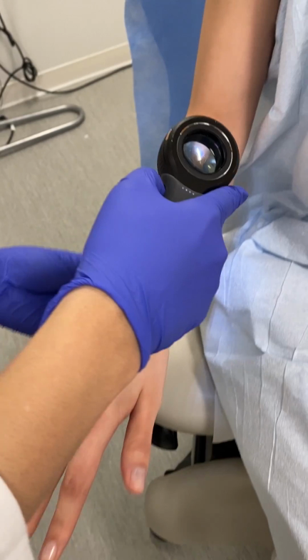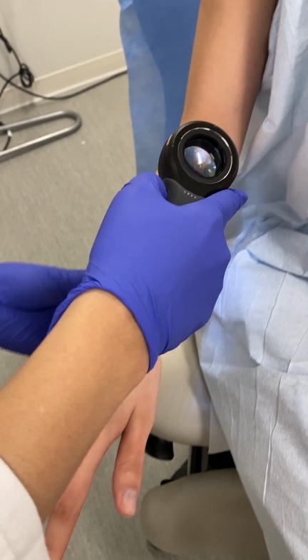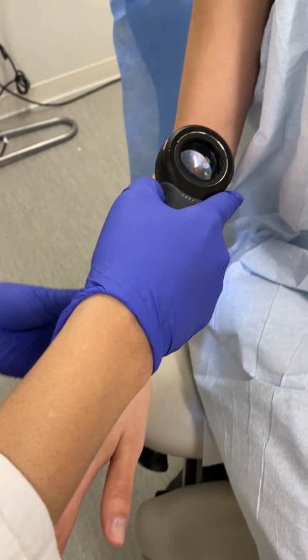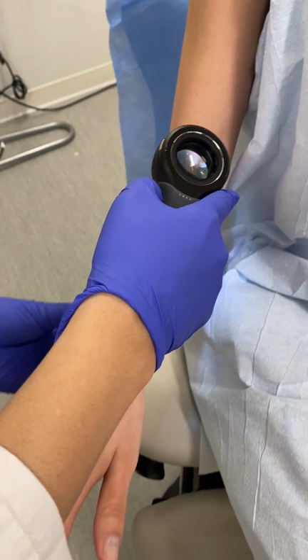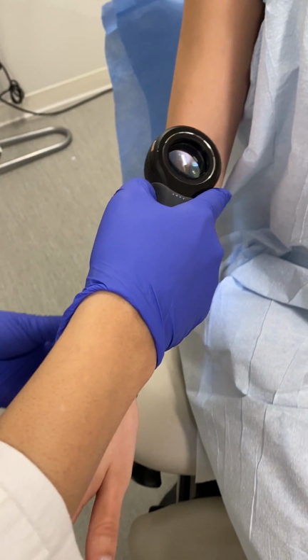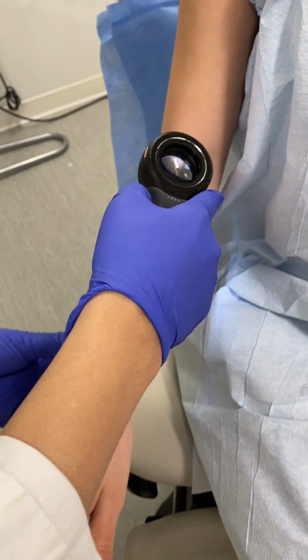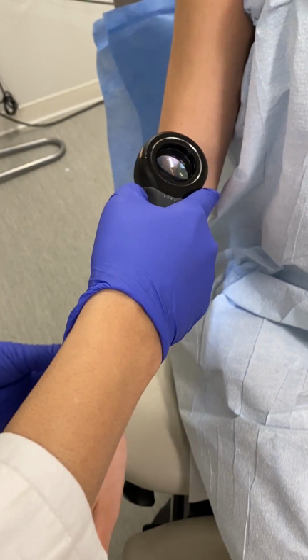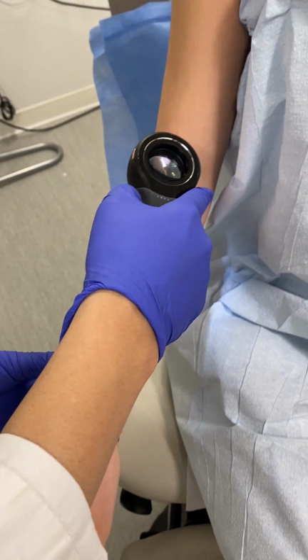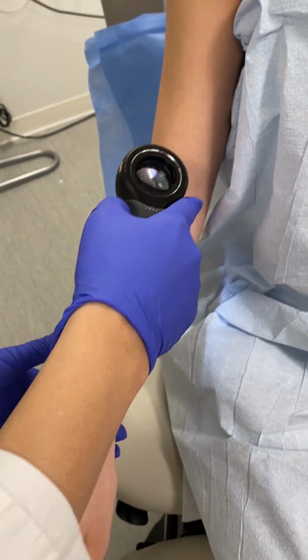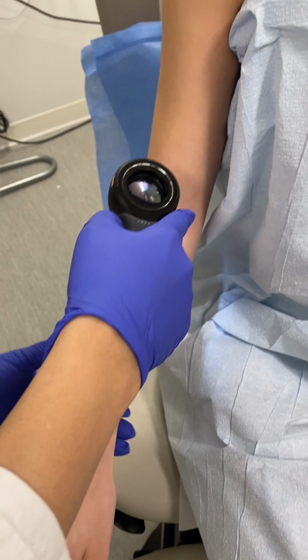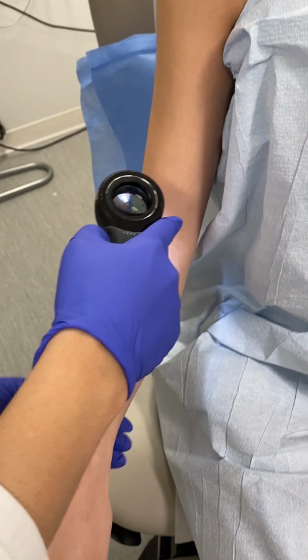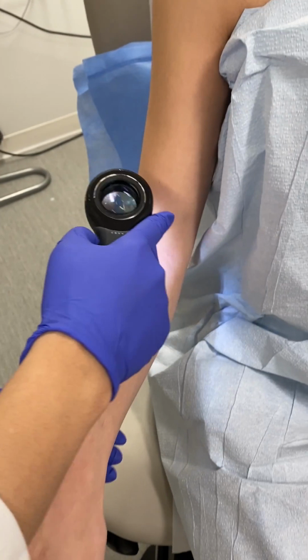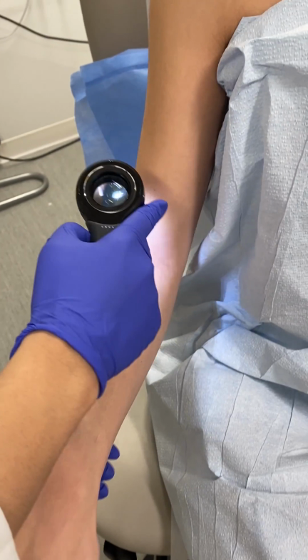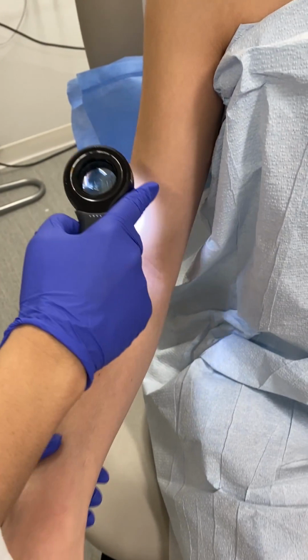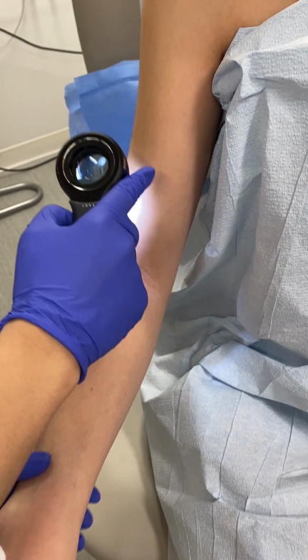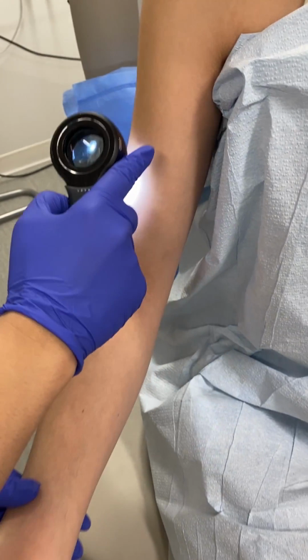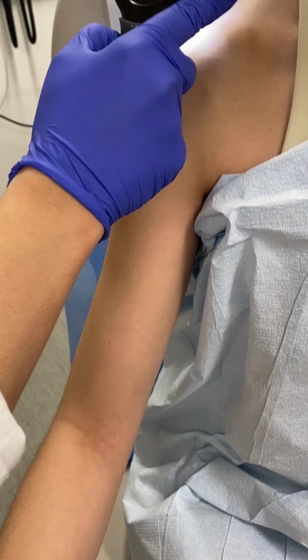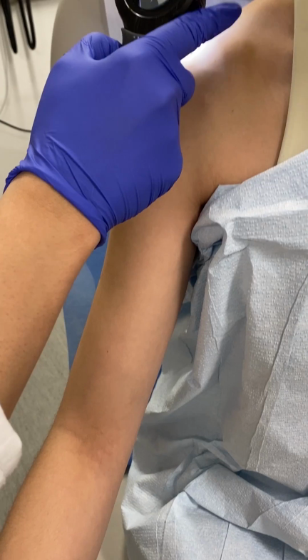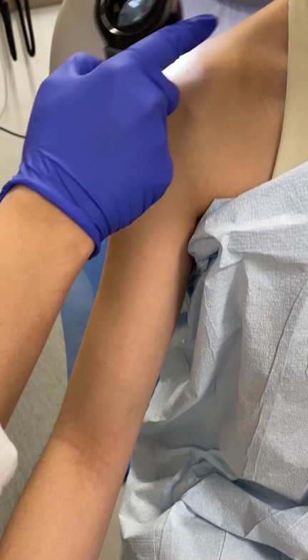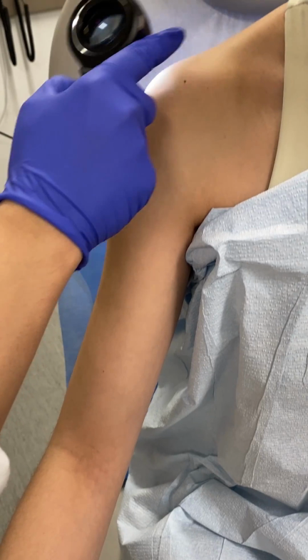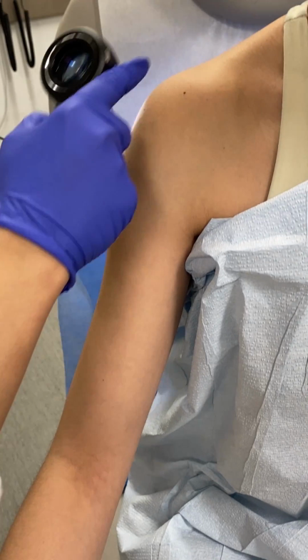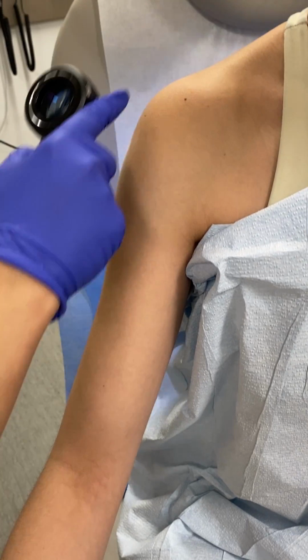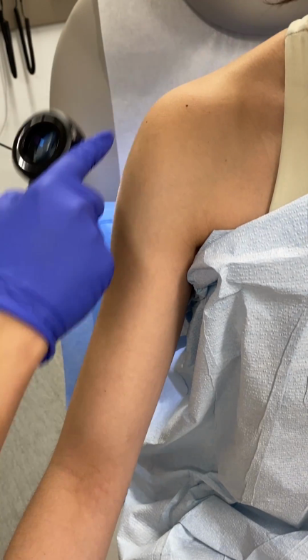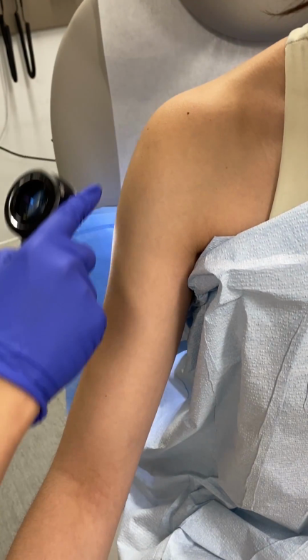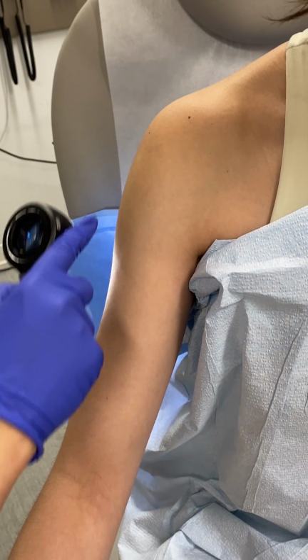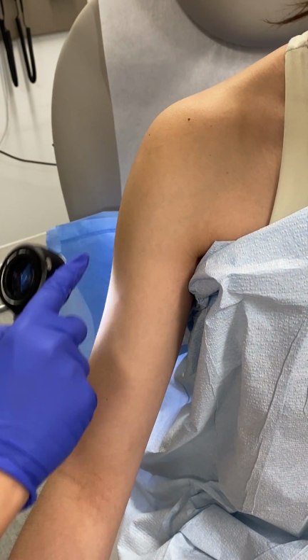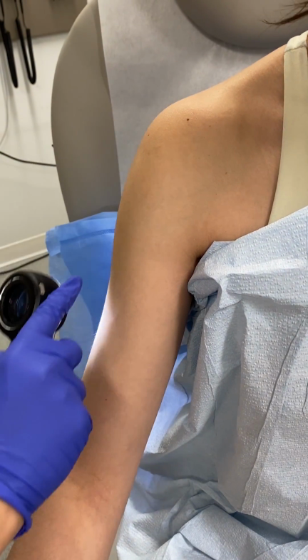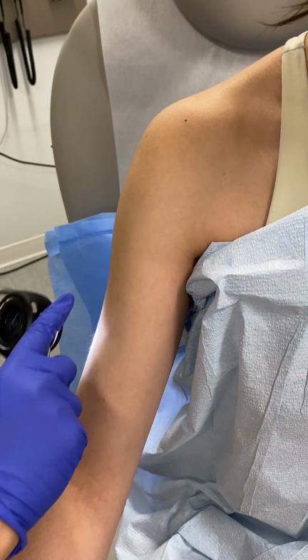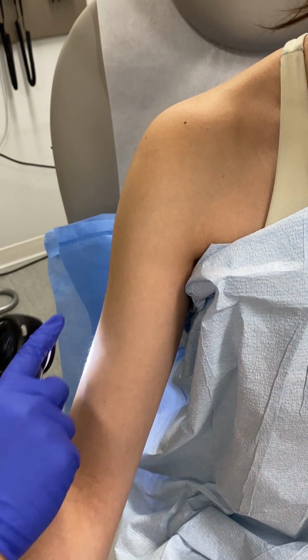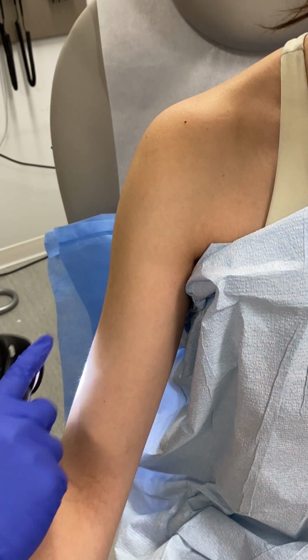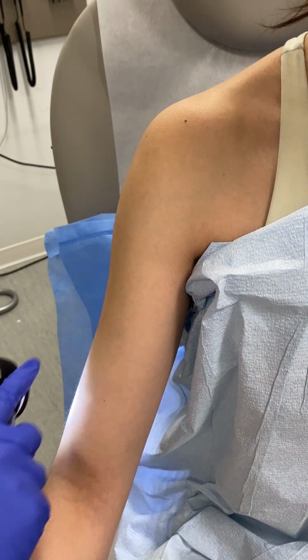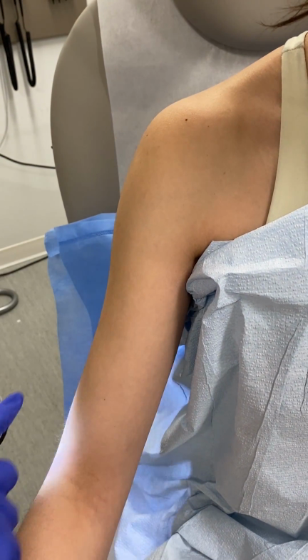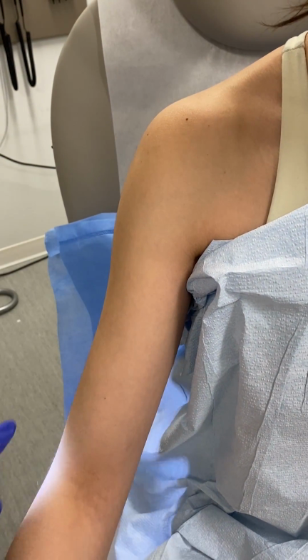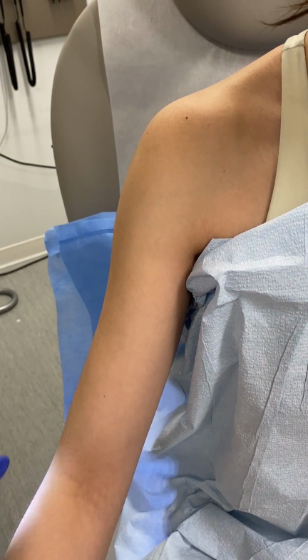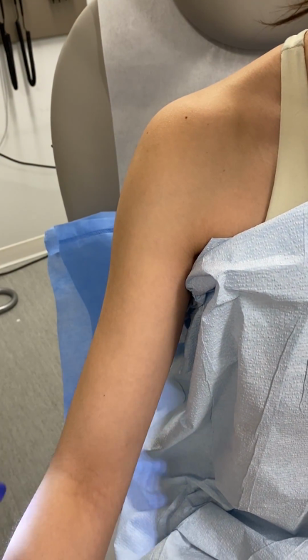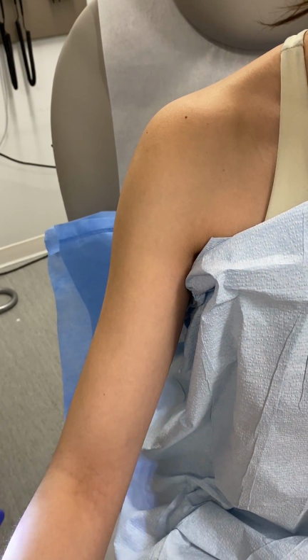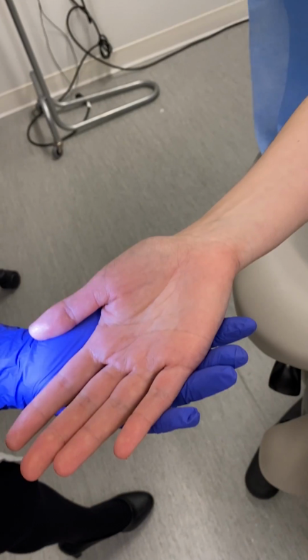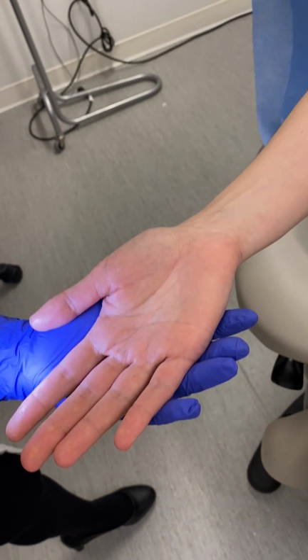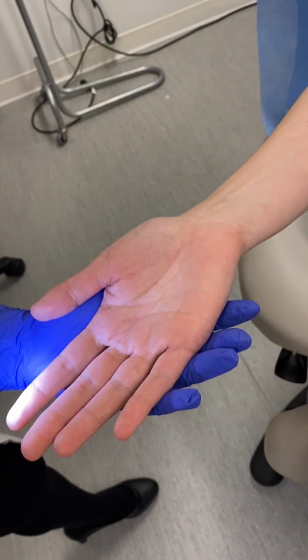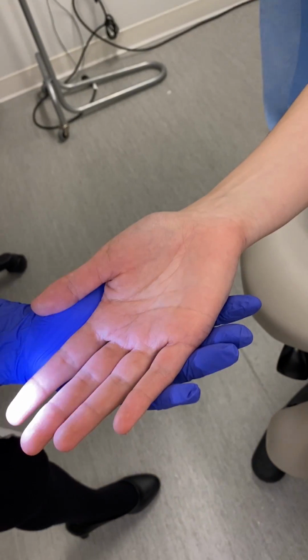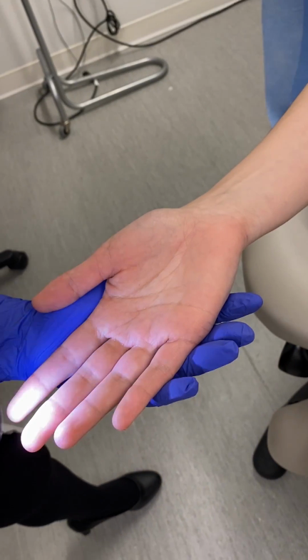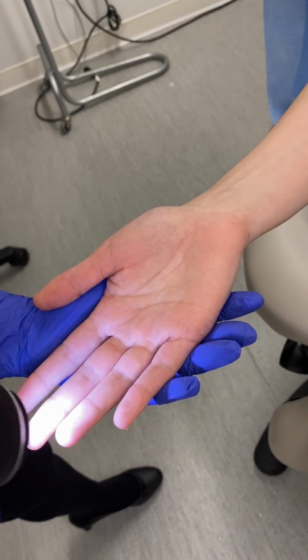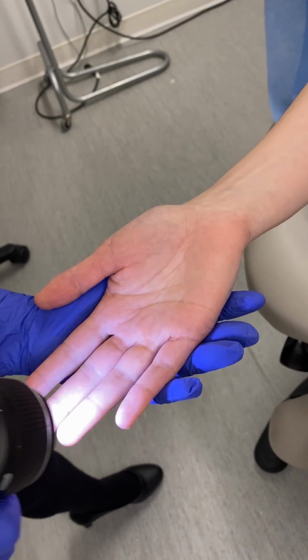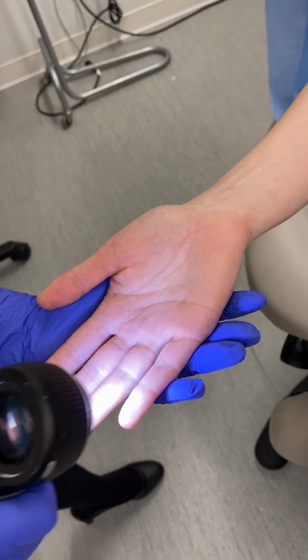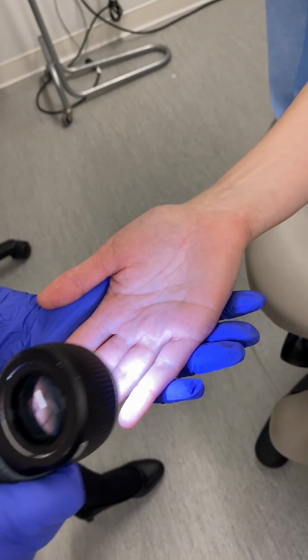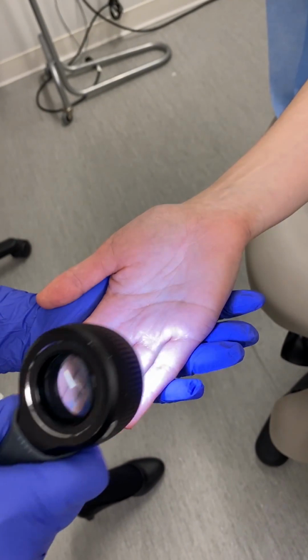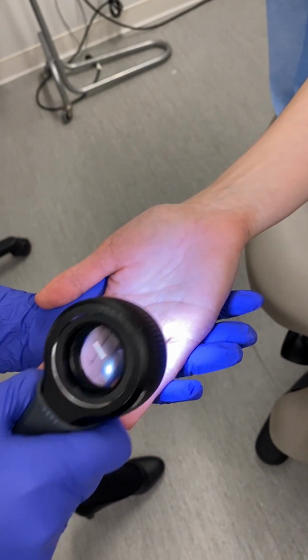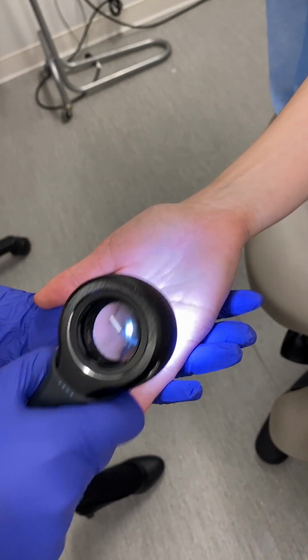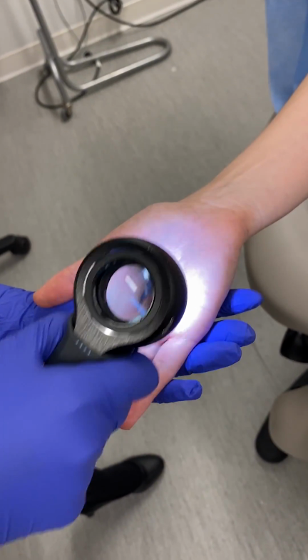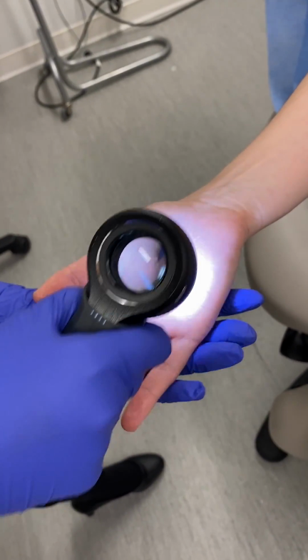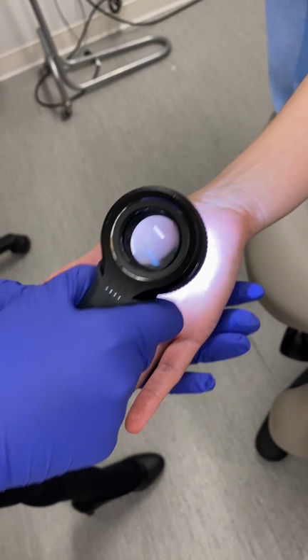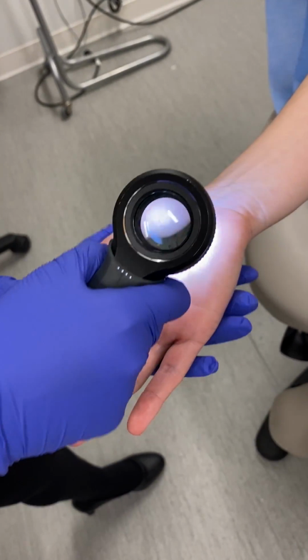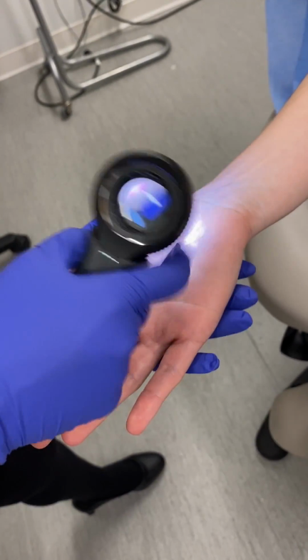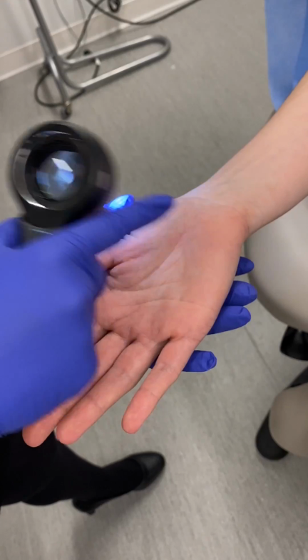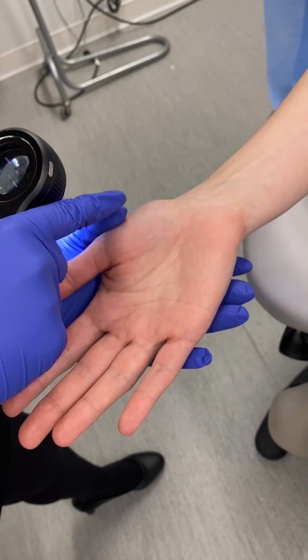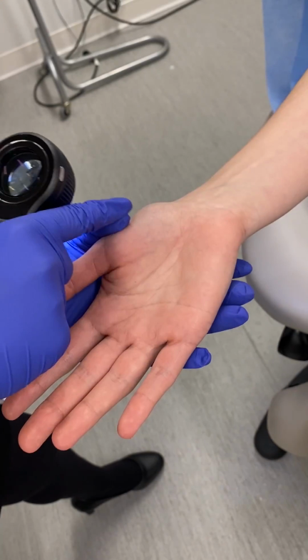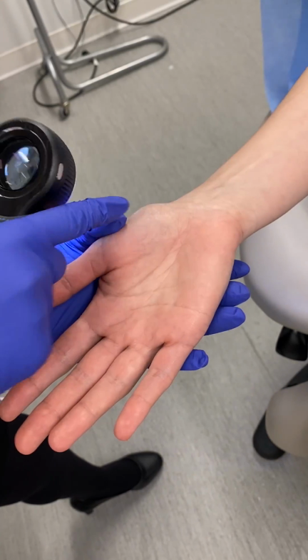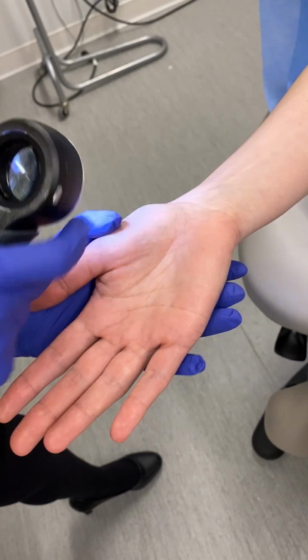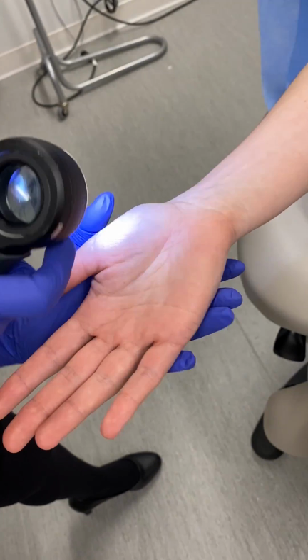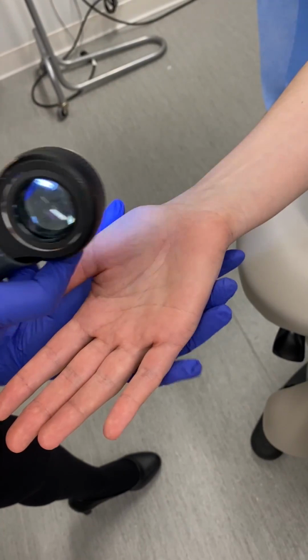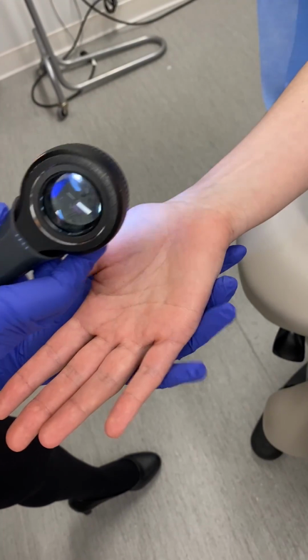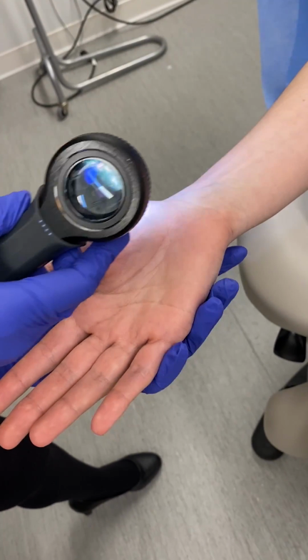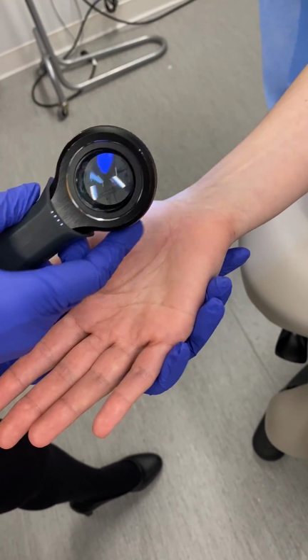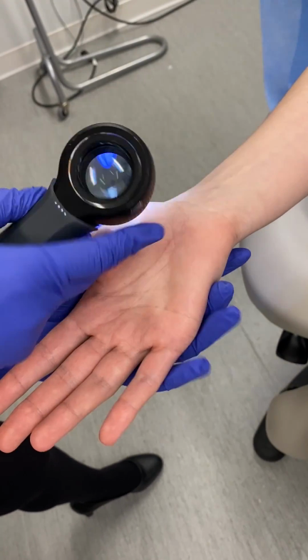We'll move up the arm here. A few very normal looking moles. The palm of the hand looks very clear. There's a tiny little mole right there — we'll take a look.